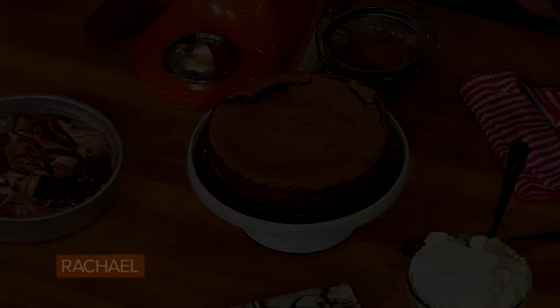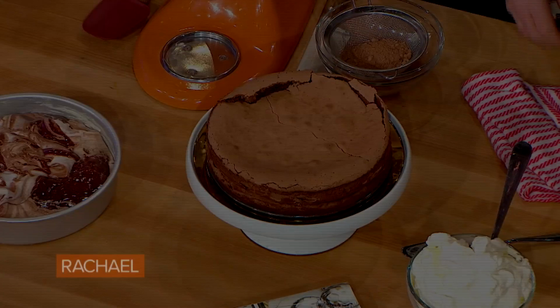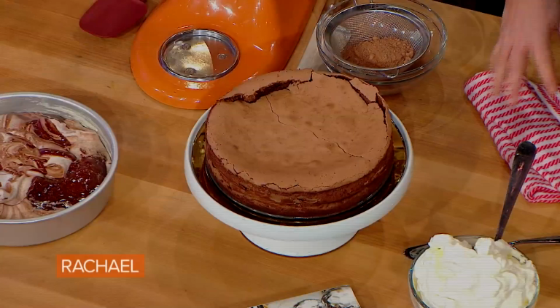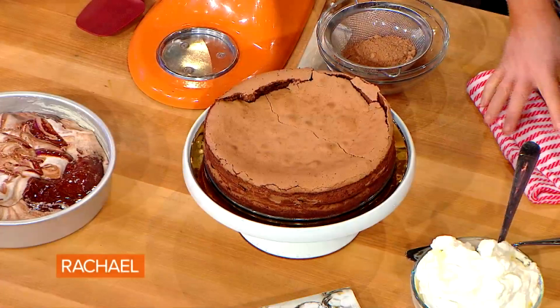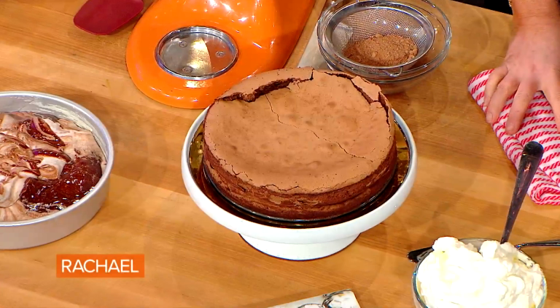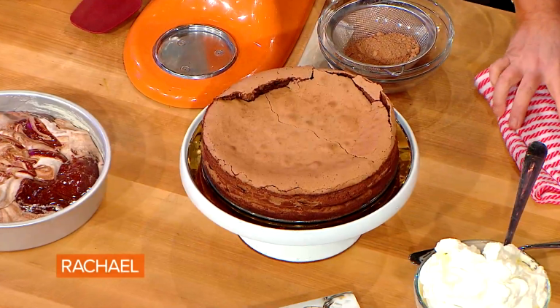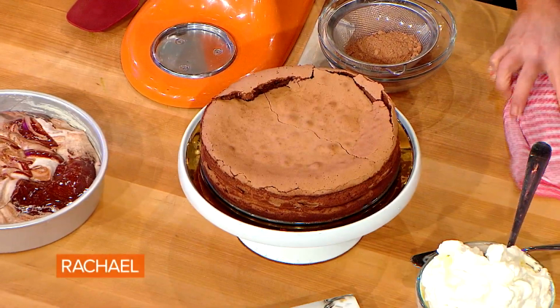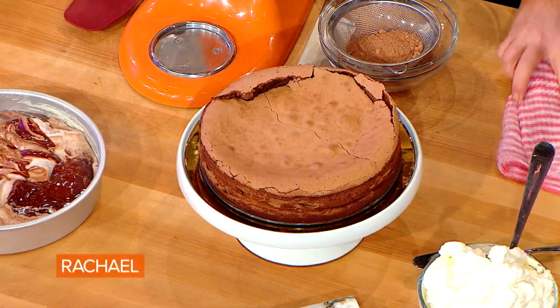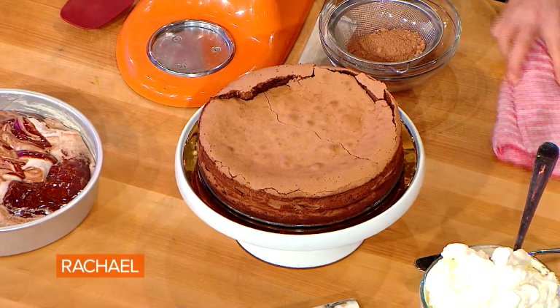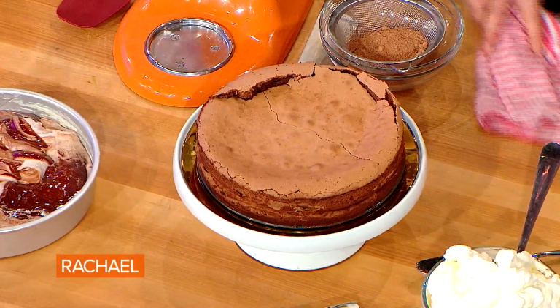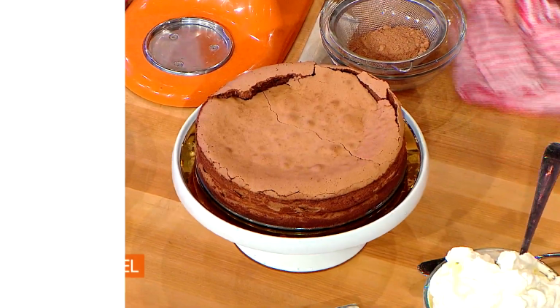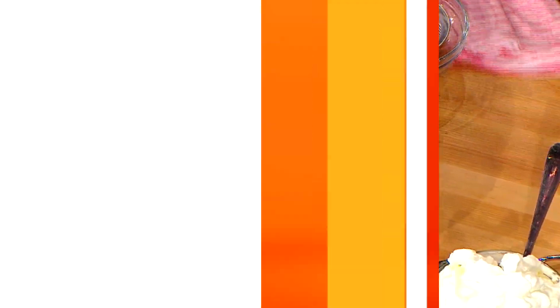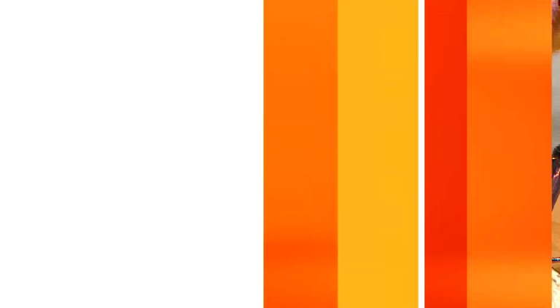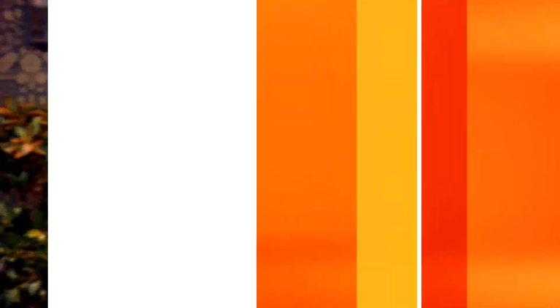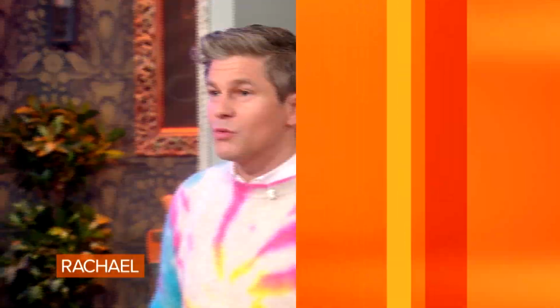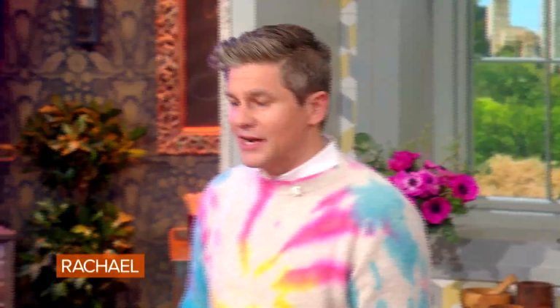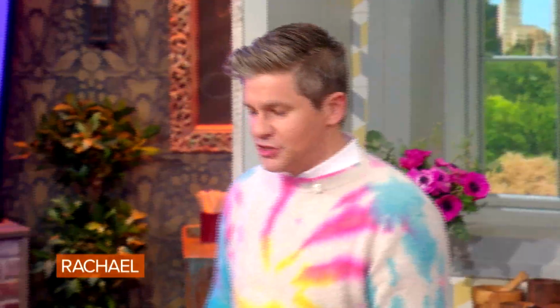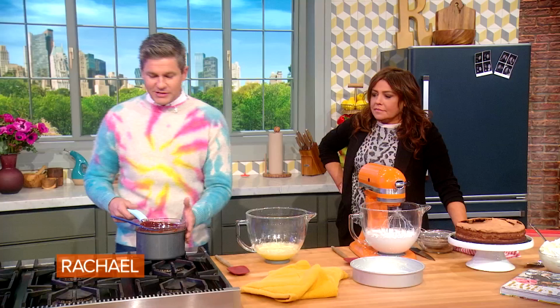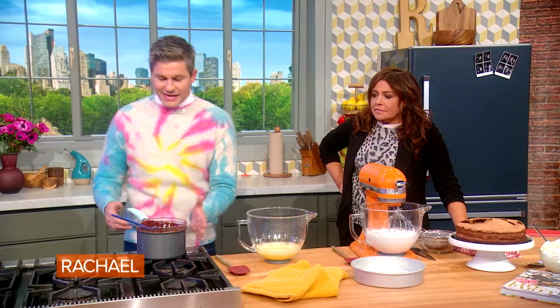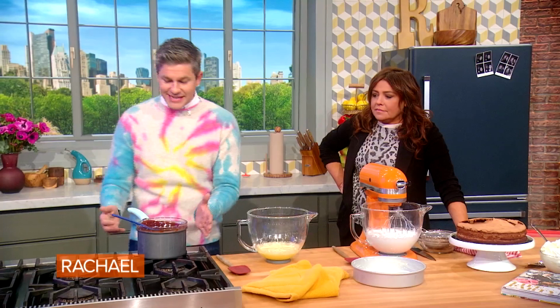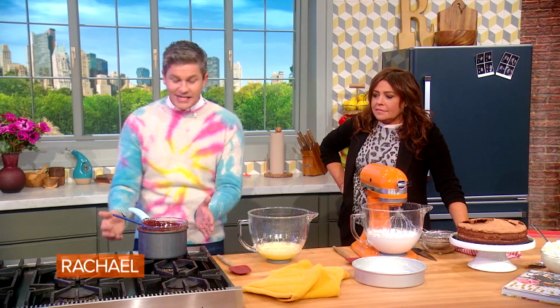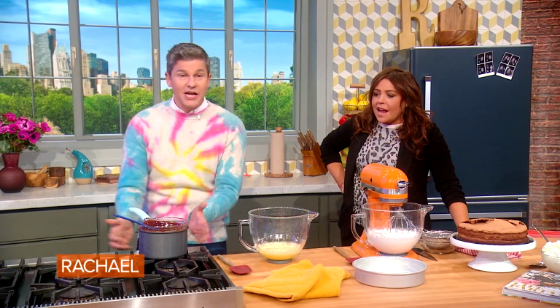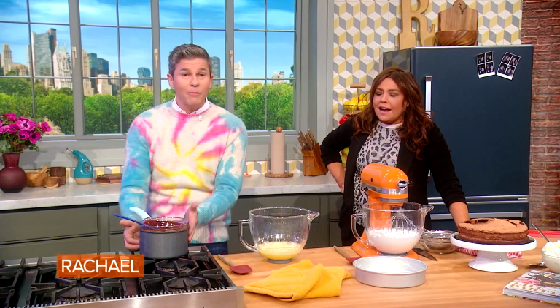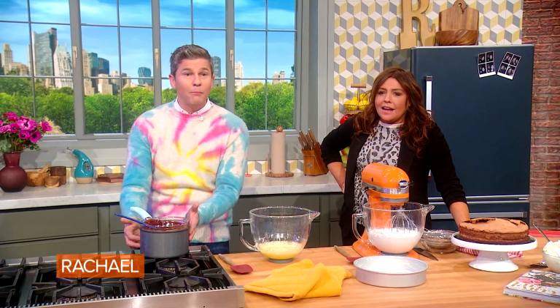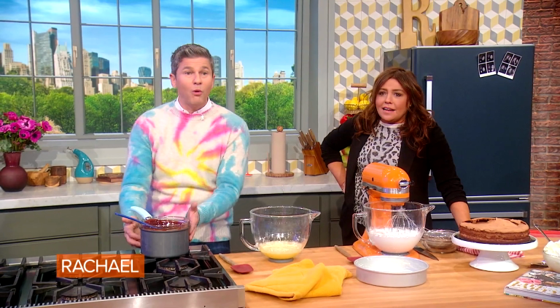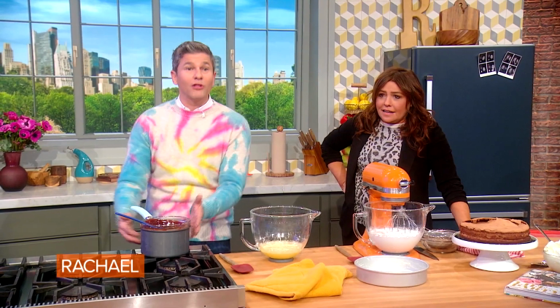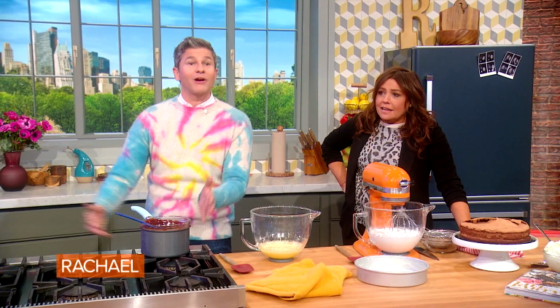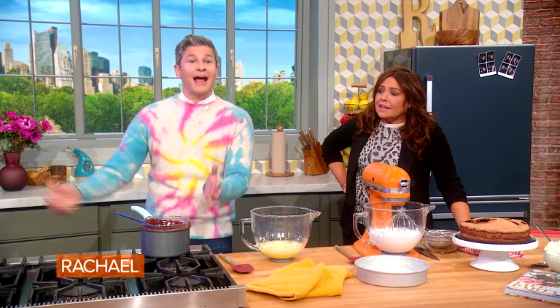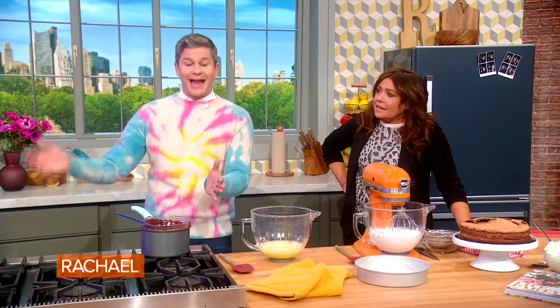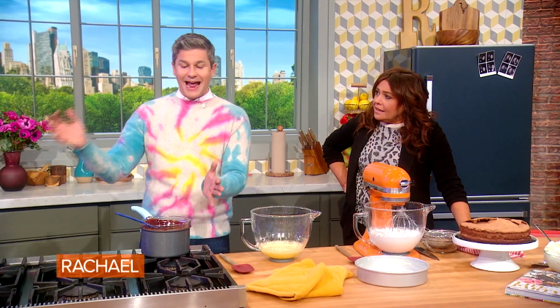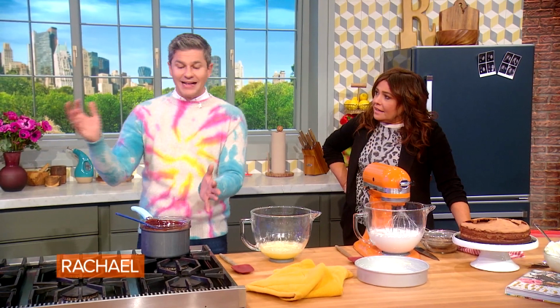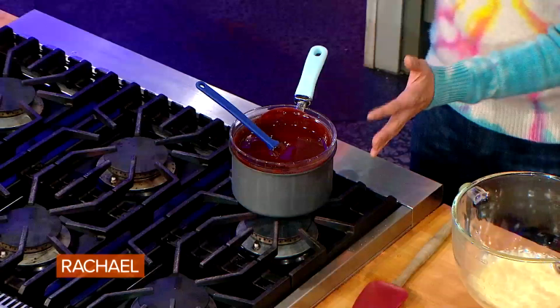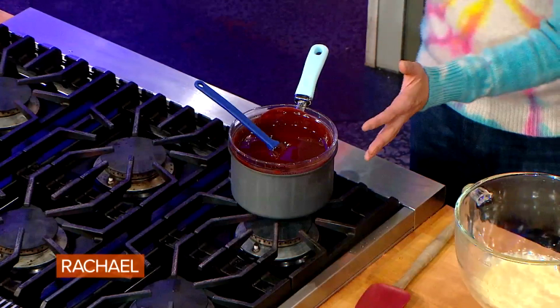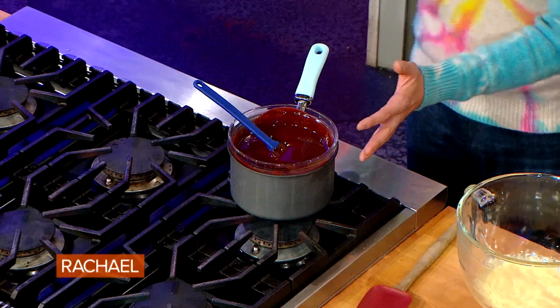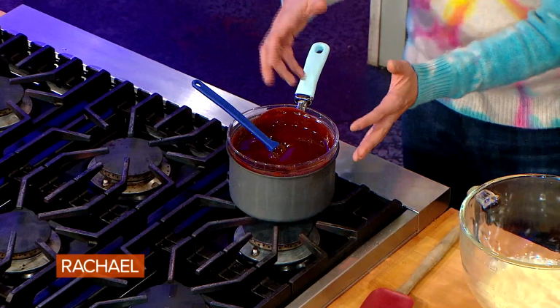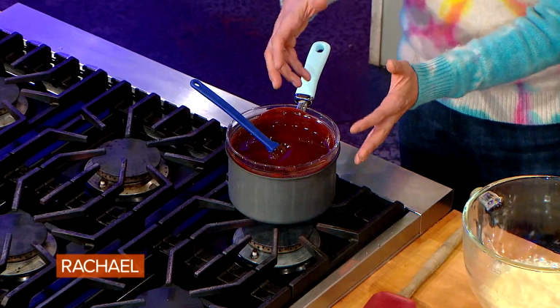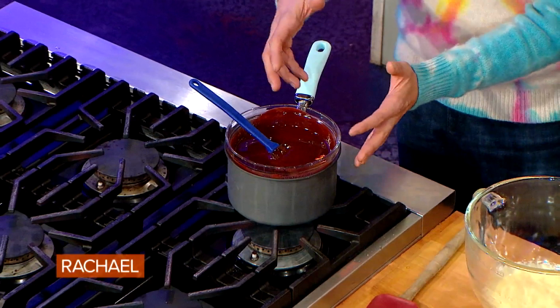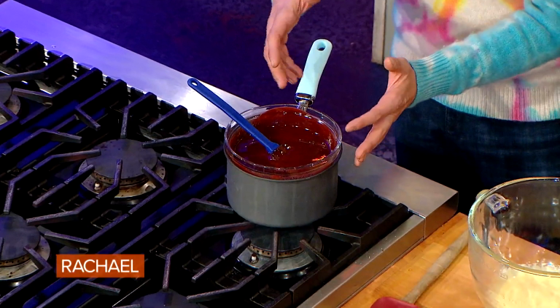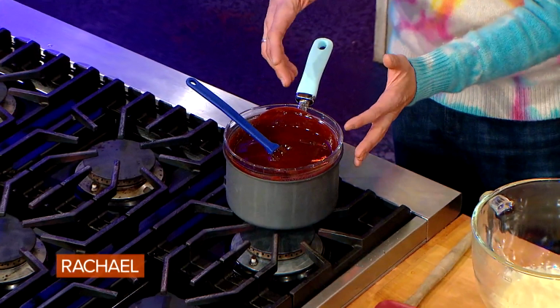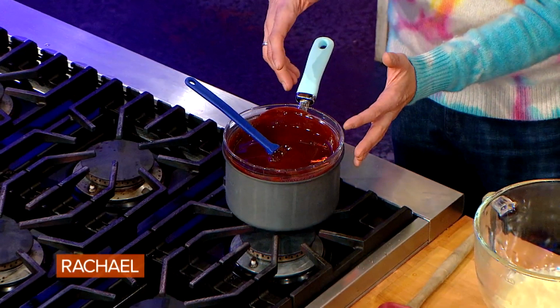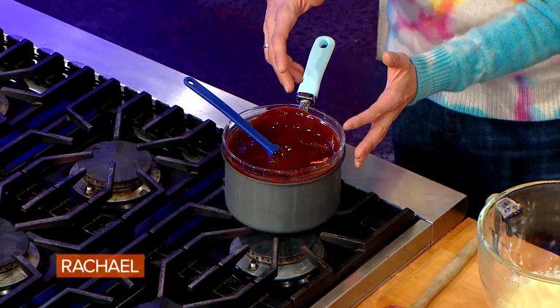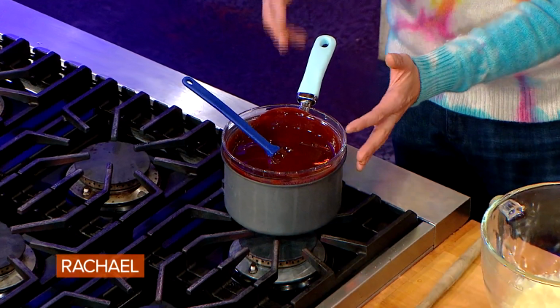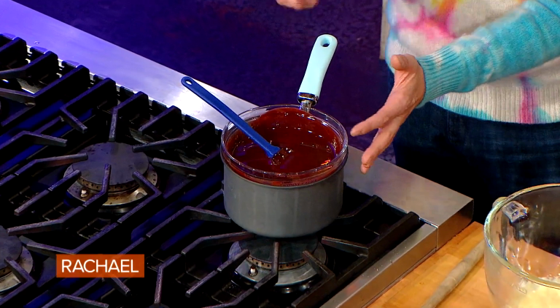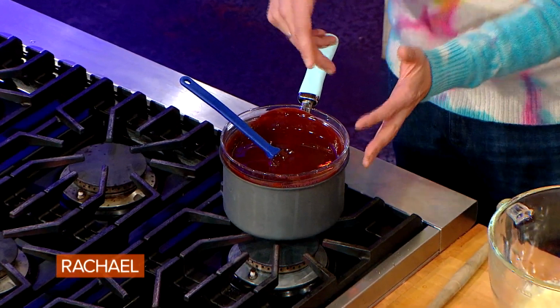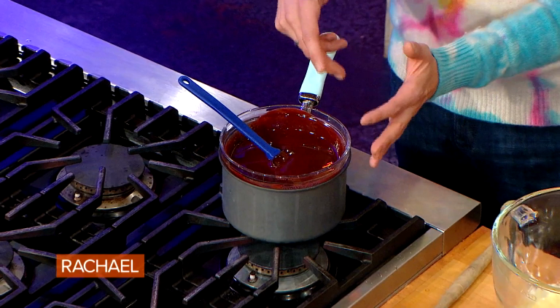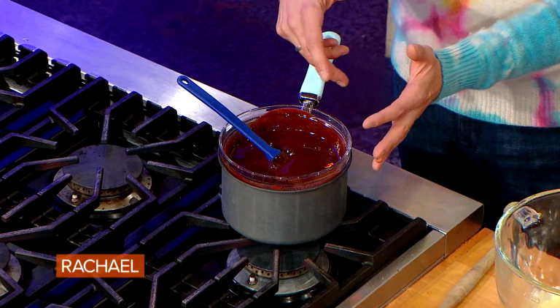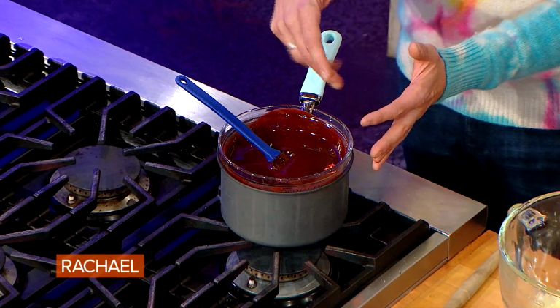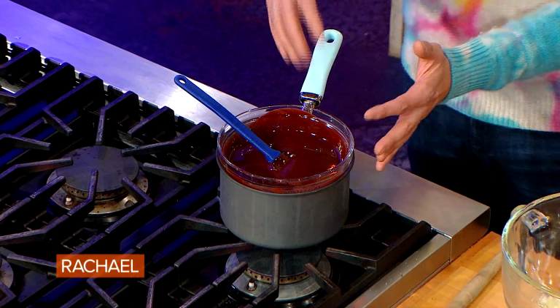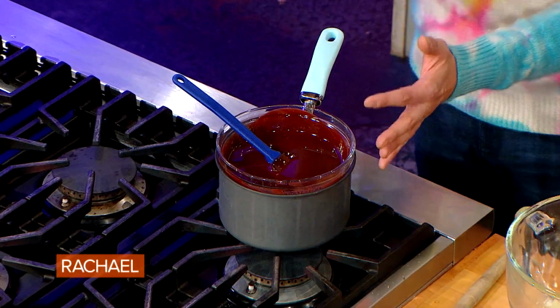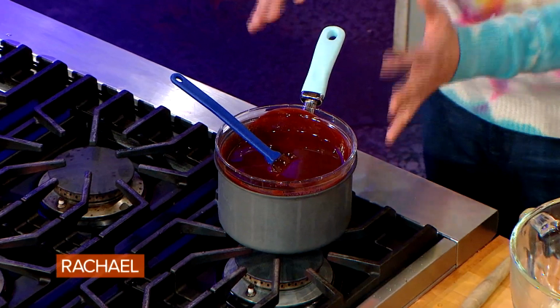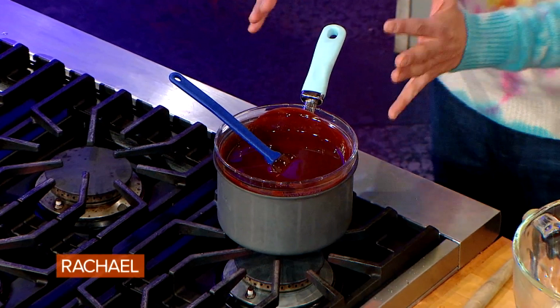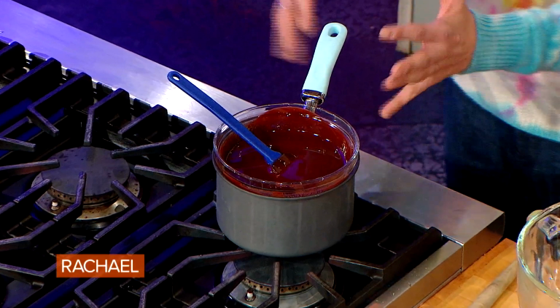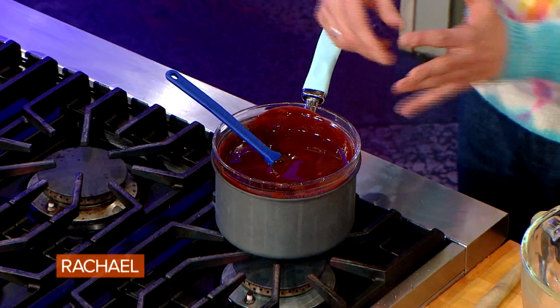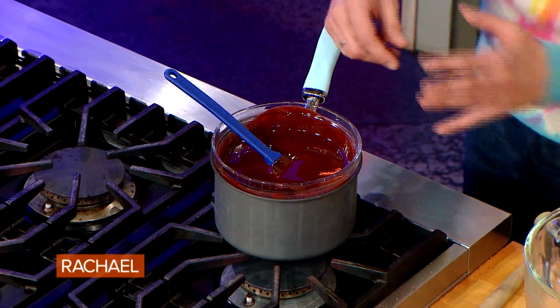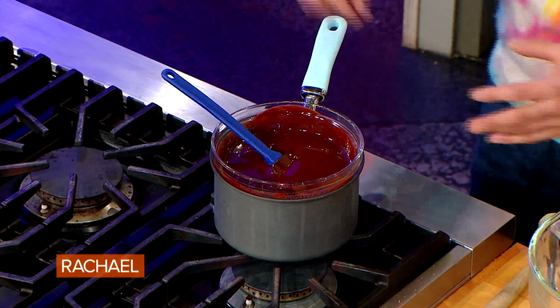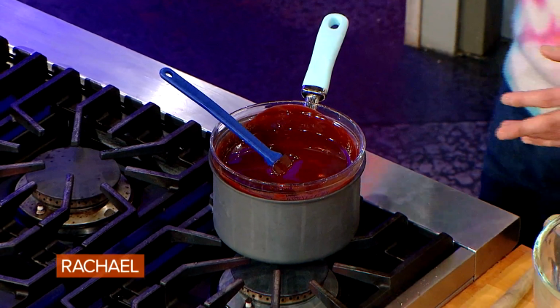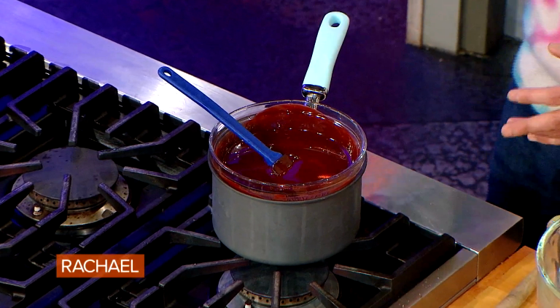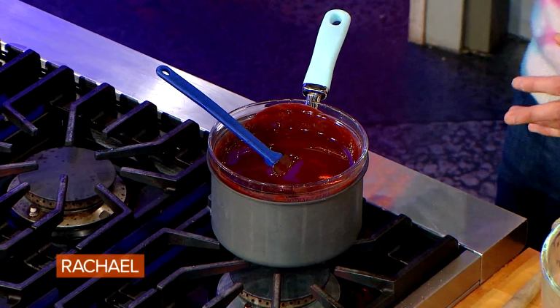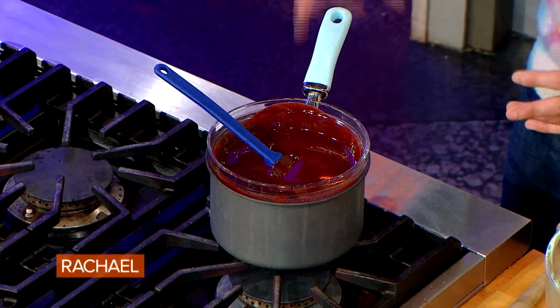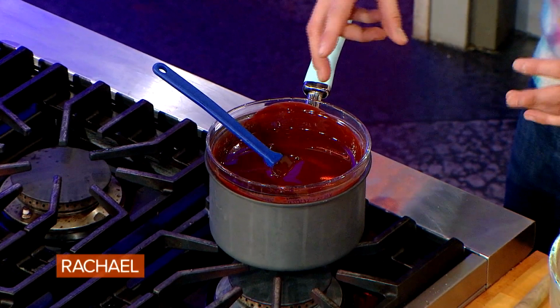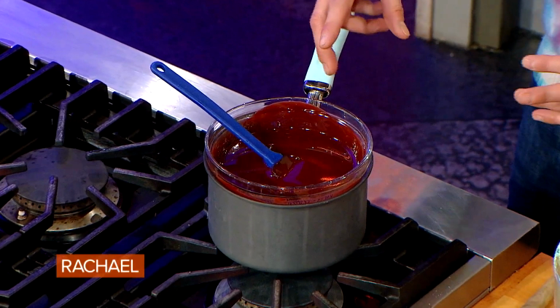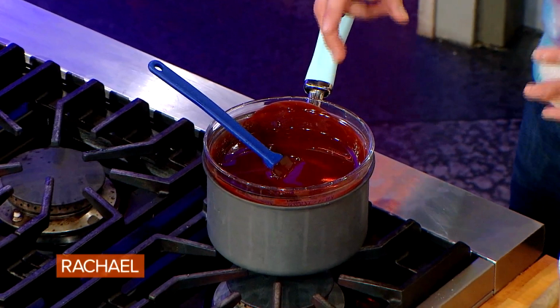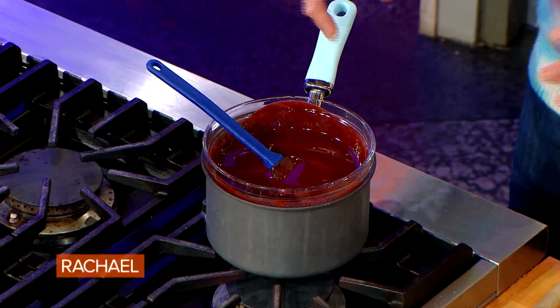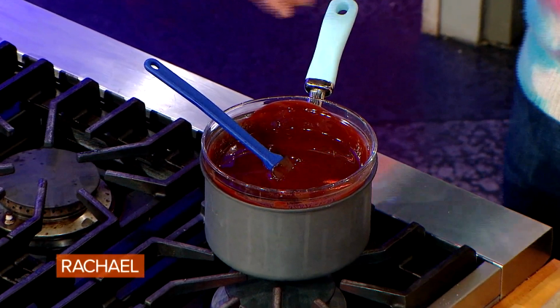This is a flourless chocolate cake. So what I do is I take a double boiler, I add some chocolate discs or chocolate chips, dark chocolate, a pinch of salt.